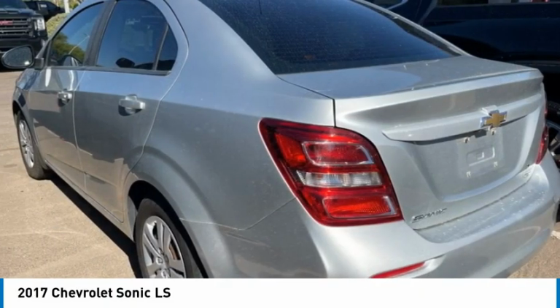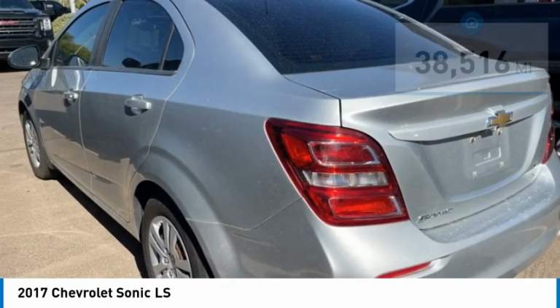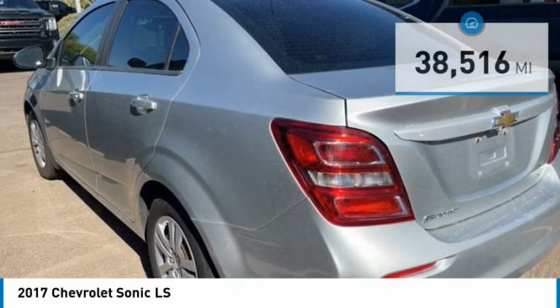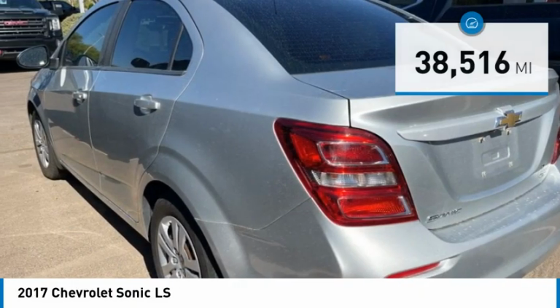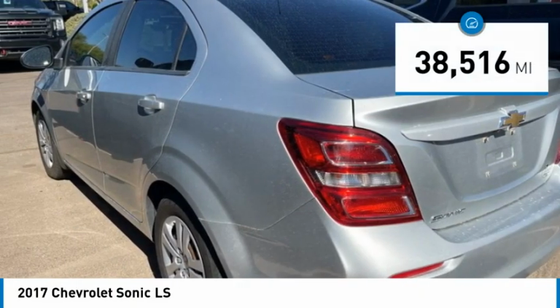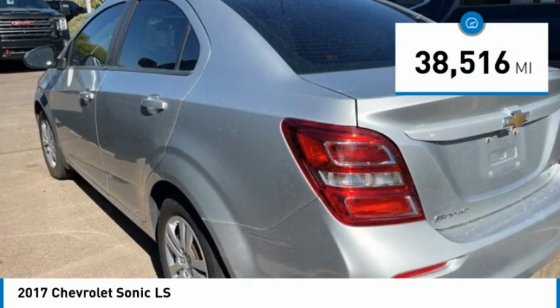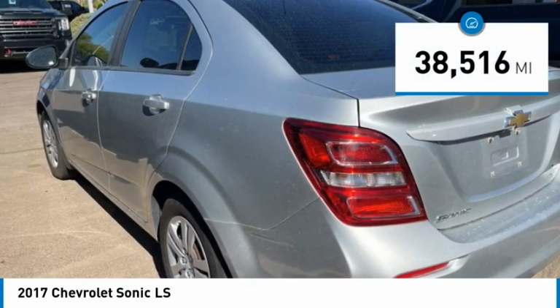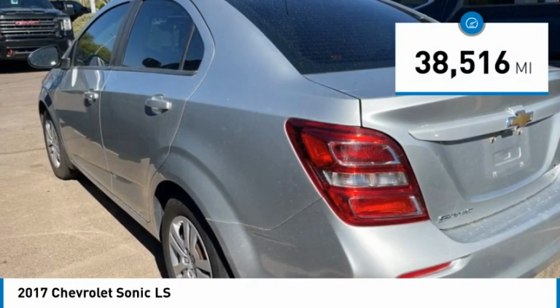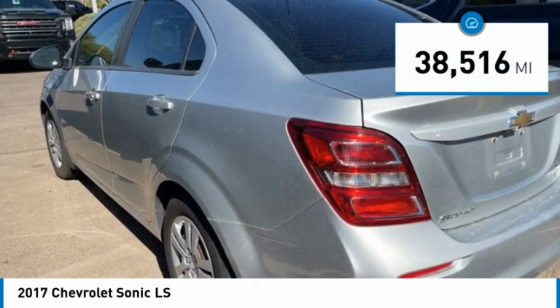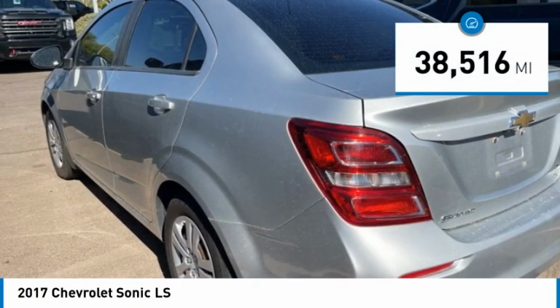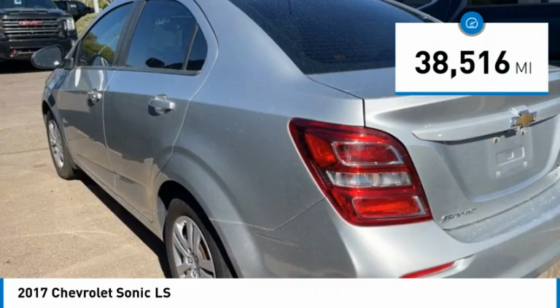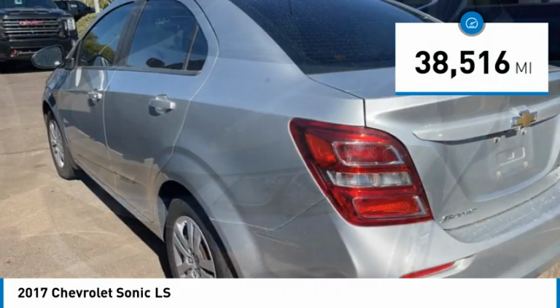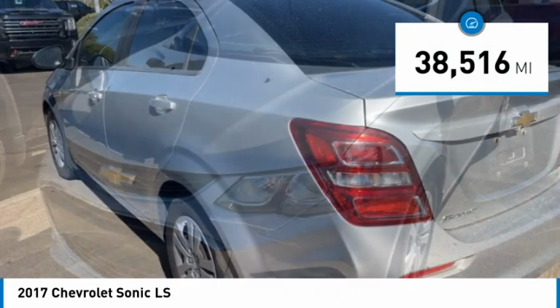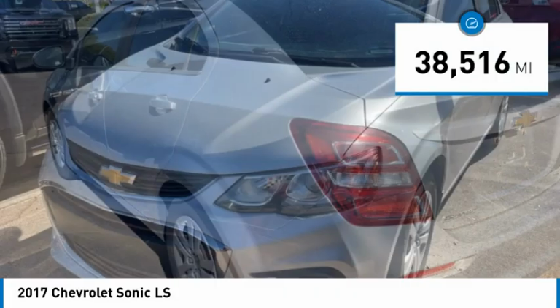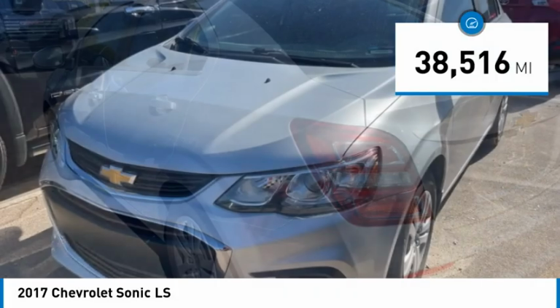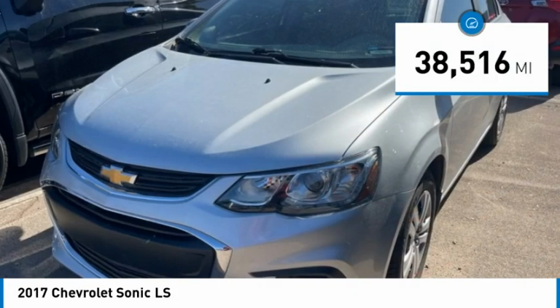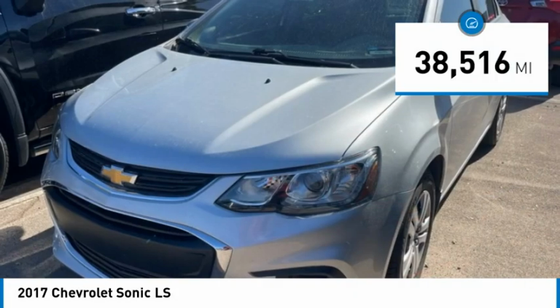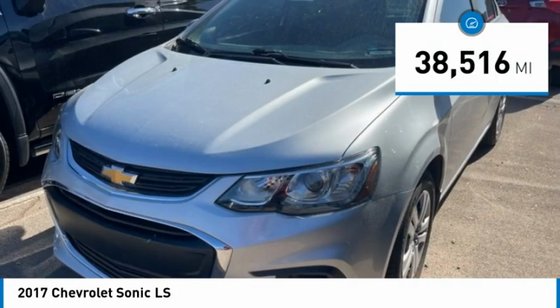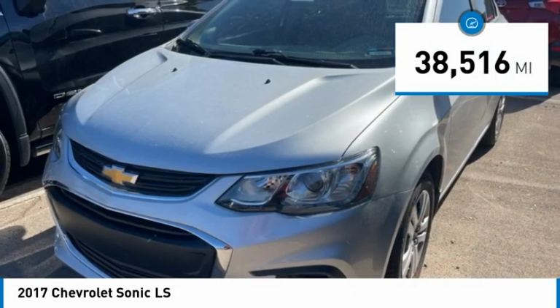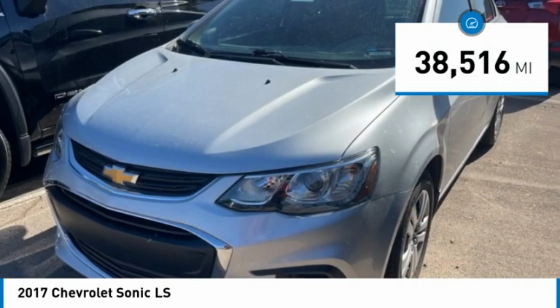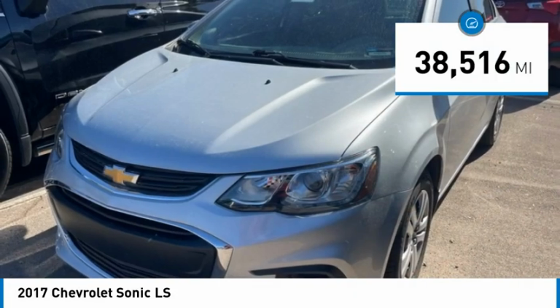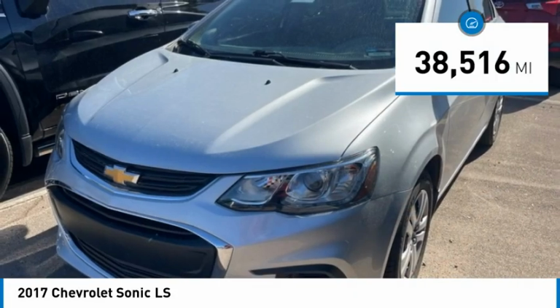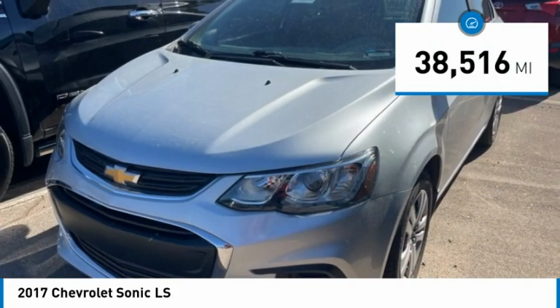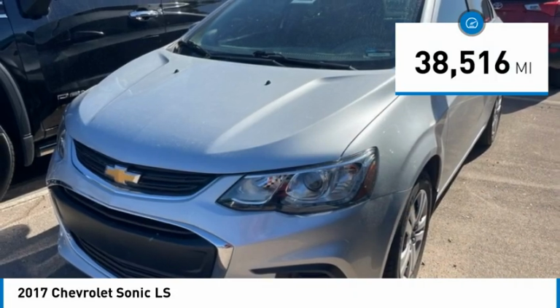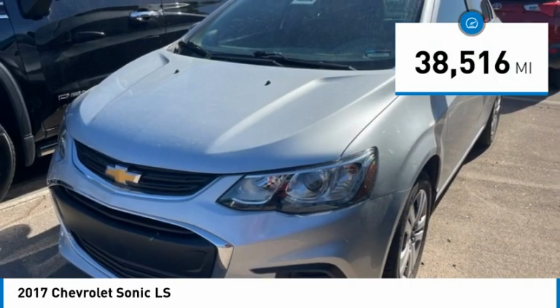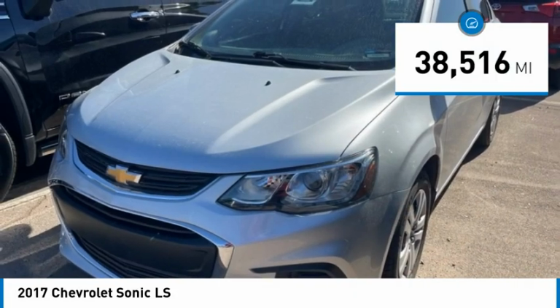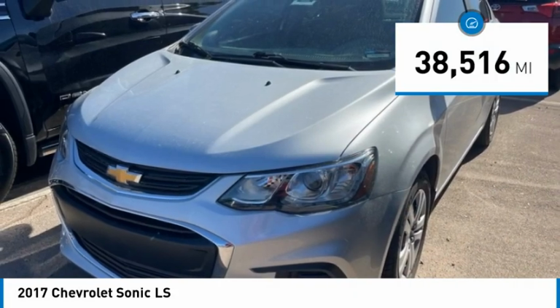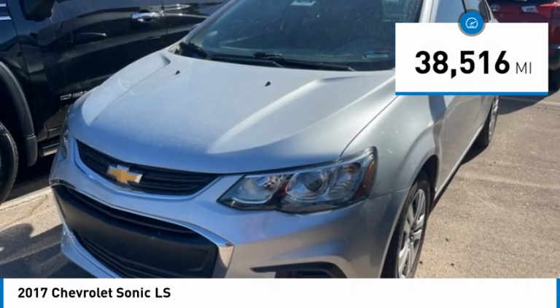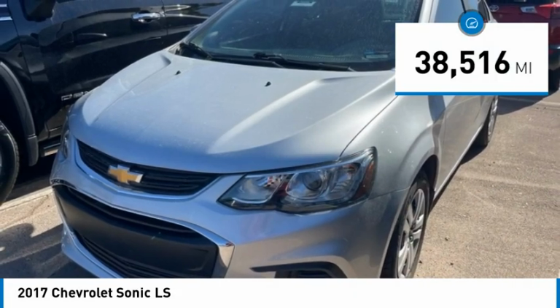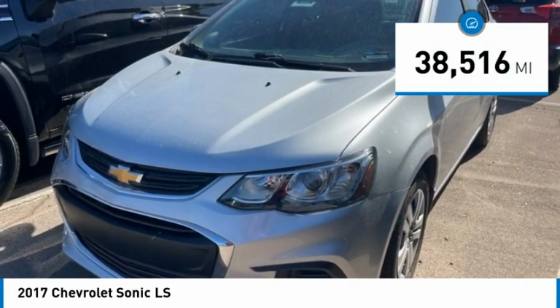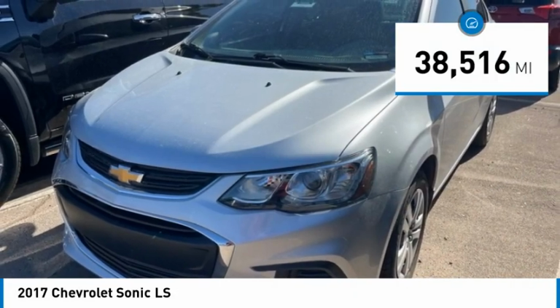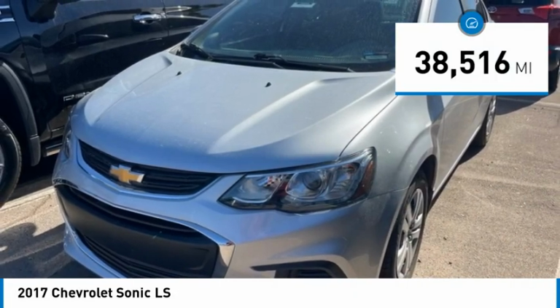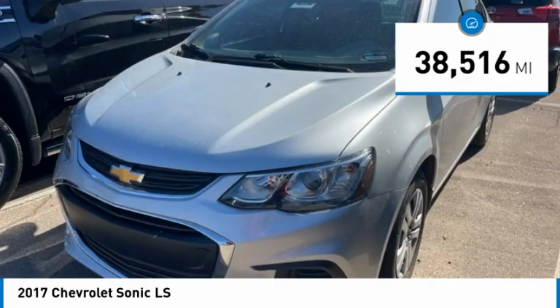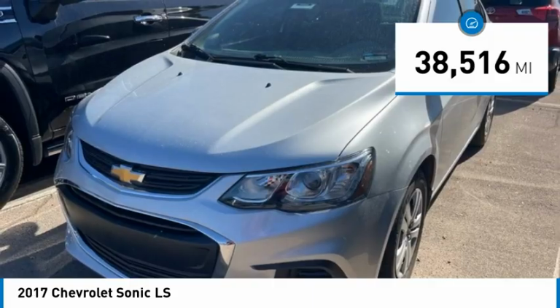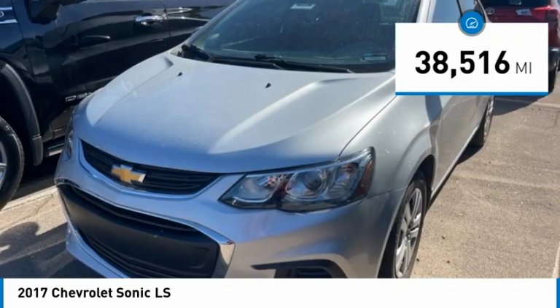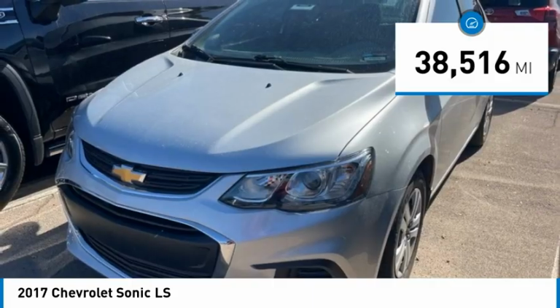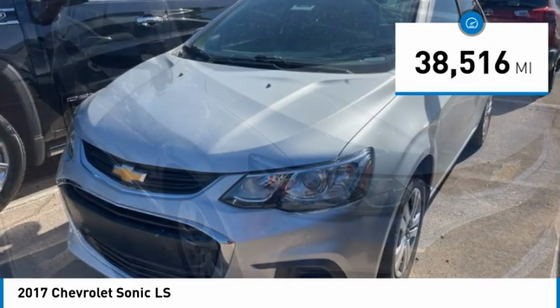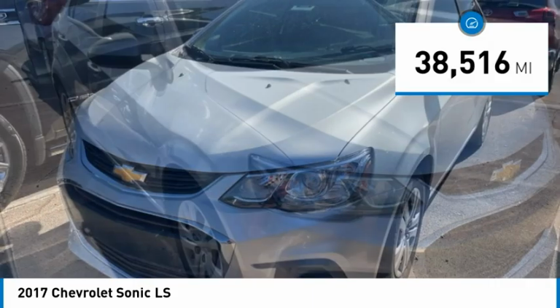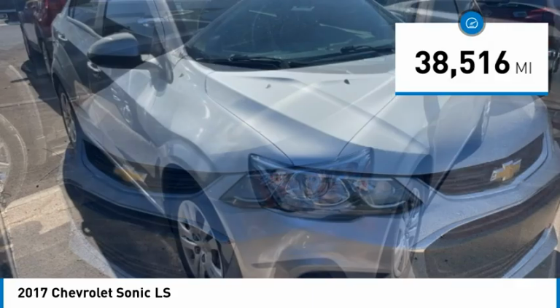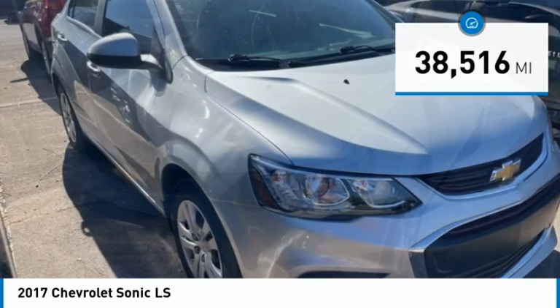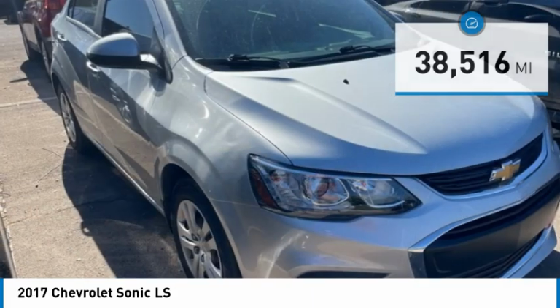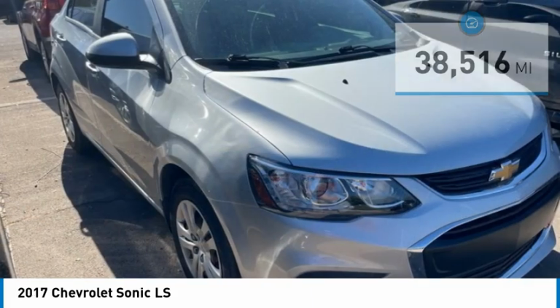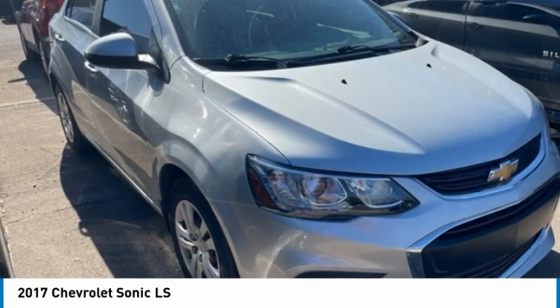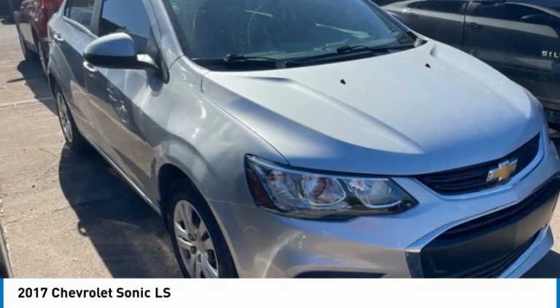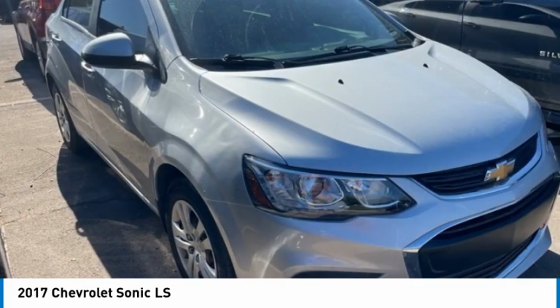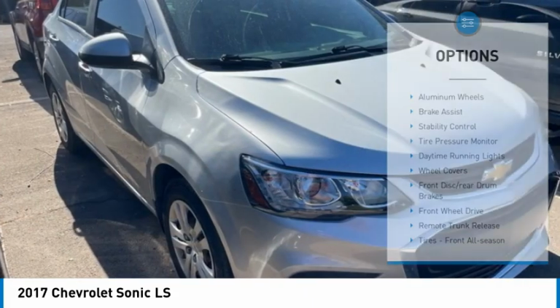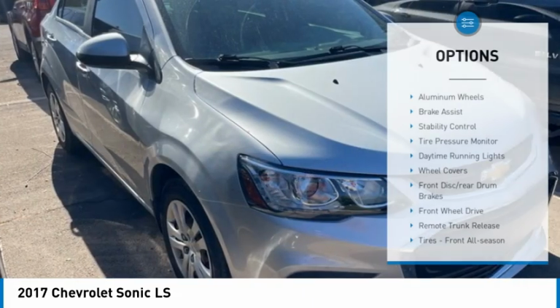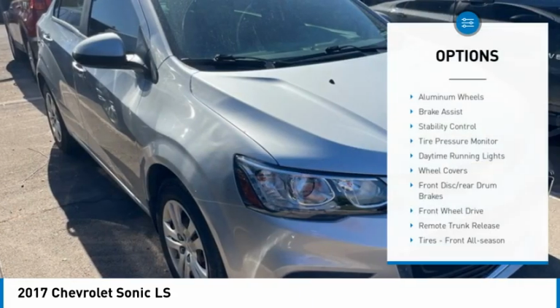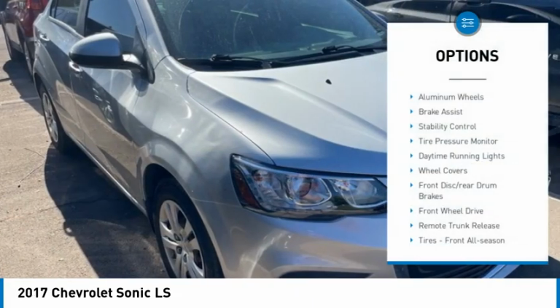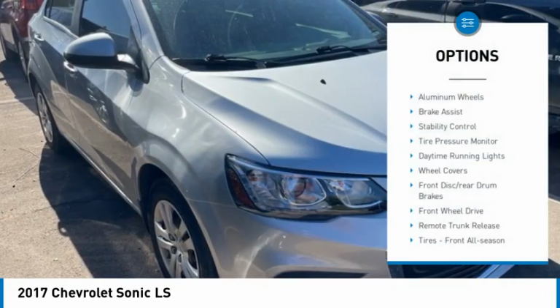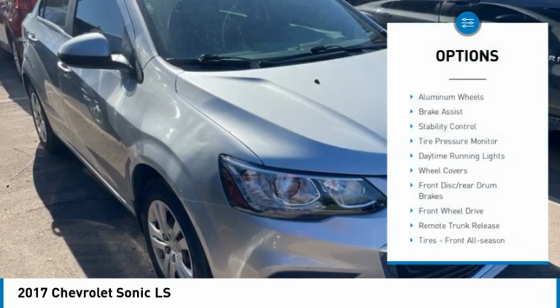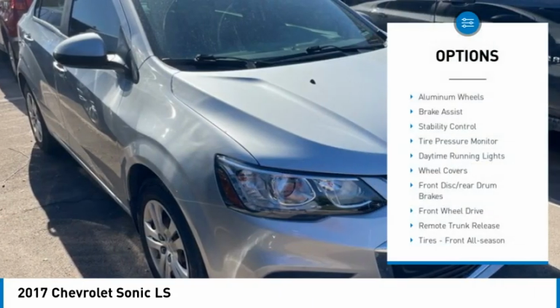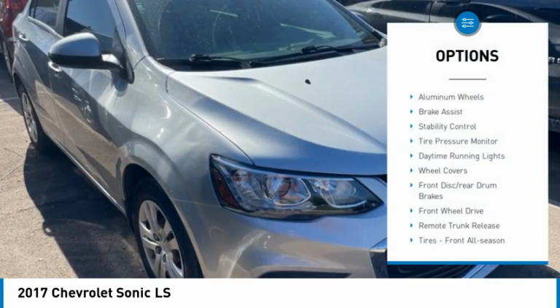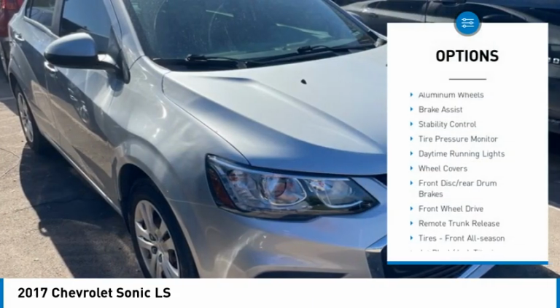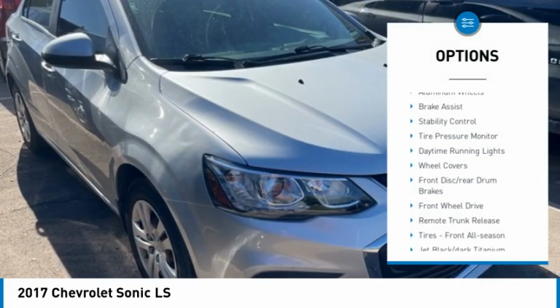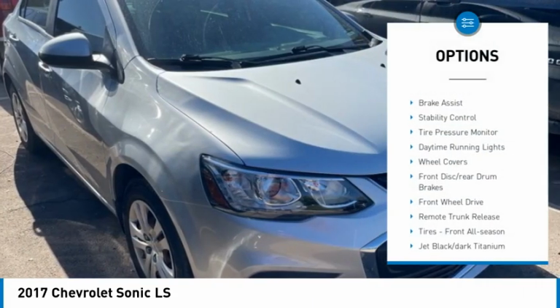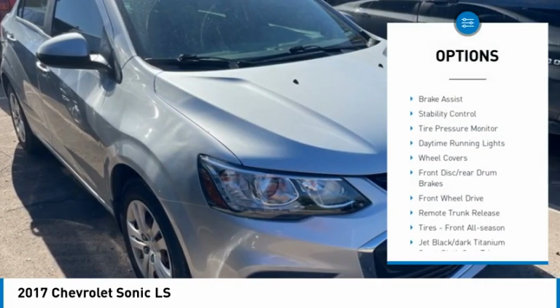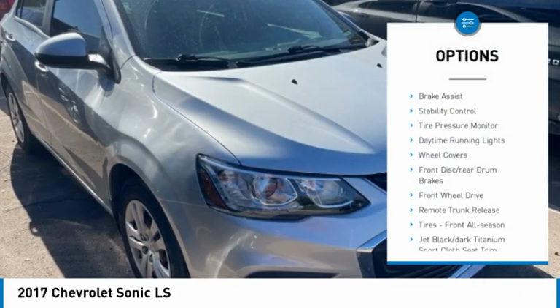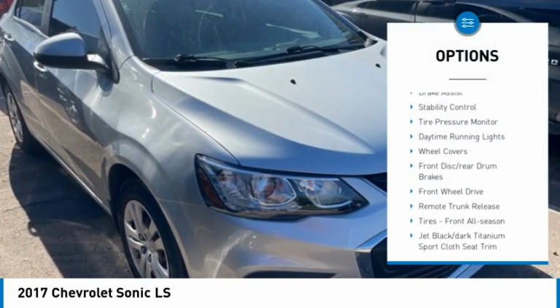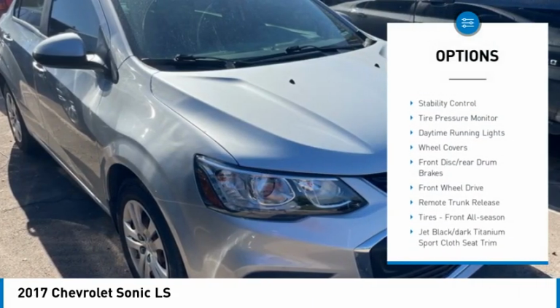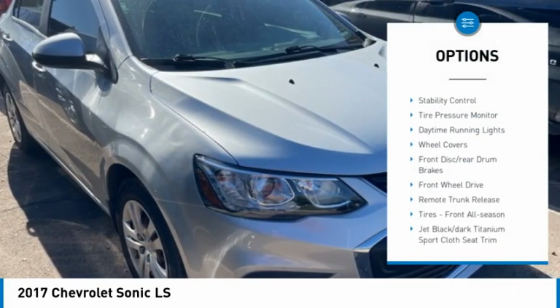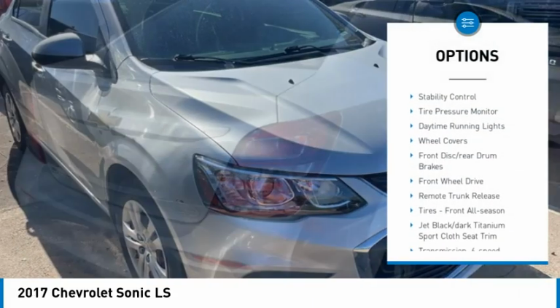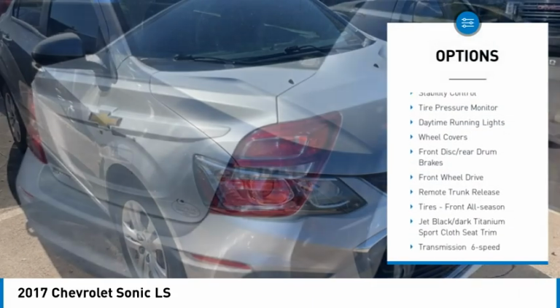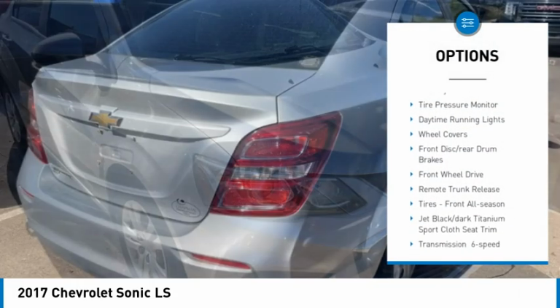This vehicle has less than 40,000 miles. Here are some of this vehicle's great options: aluminum wheels, brake assist.